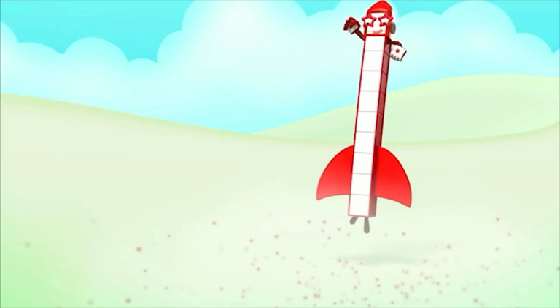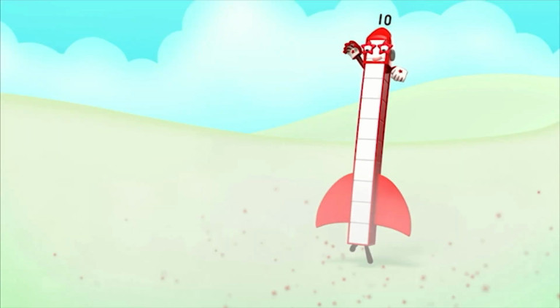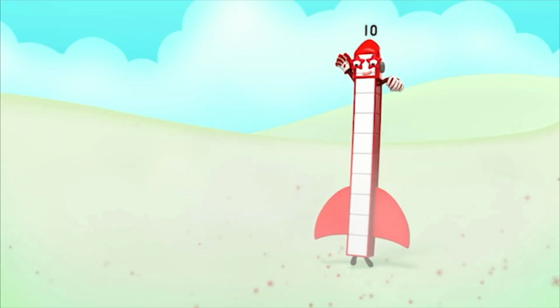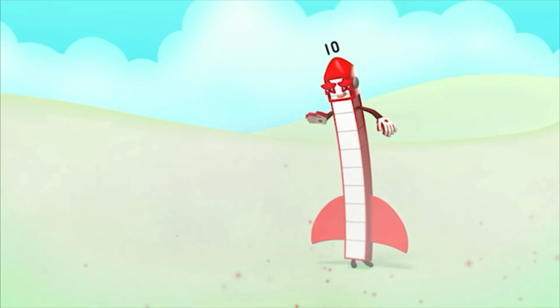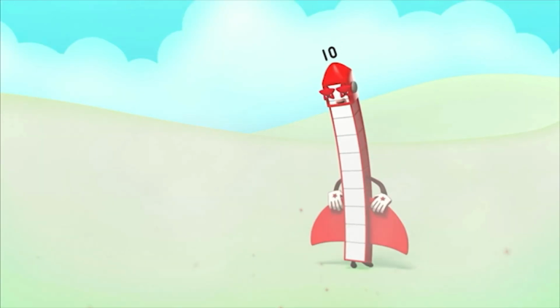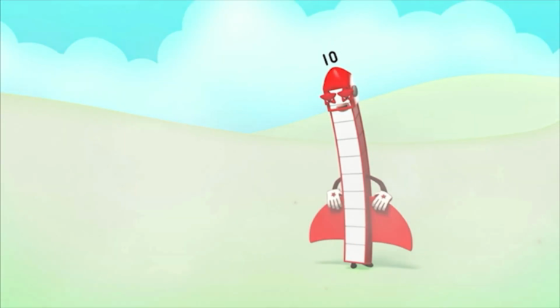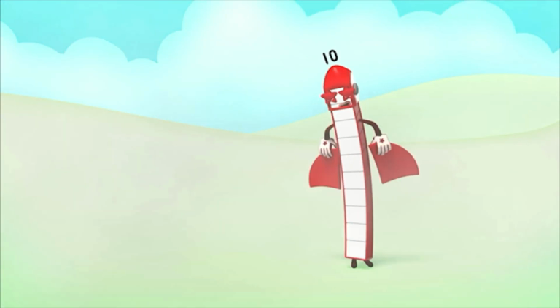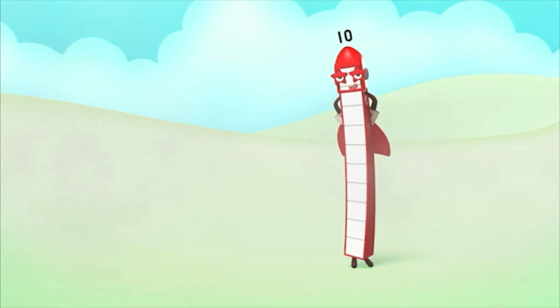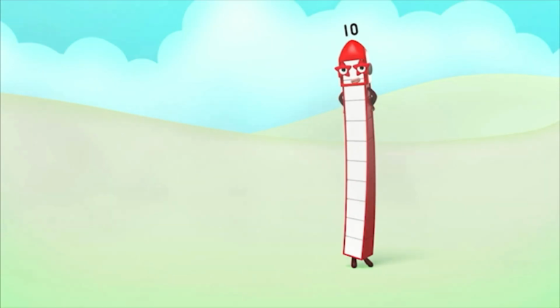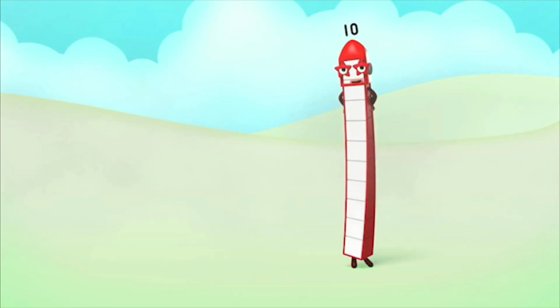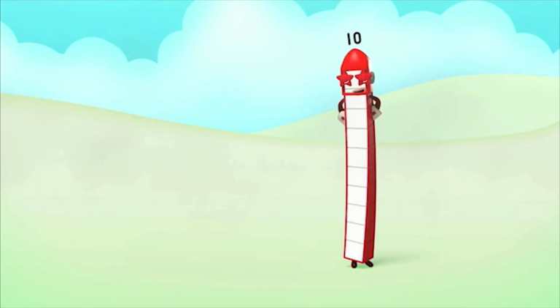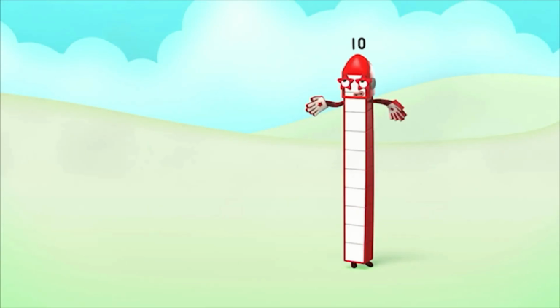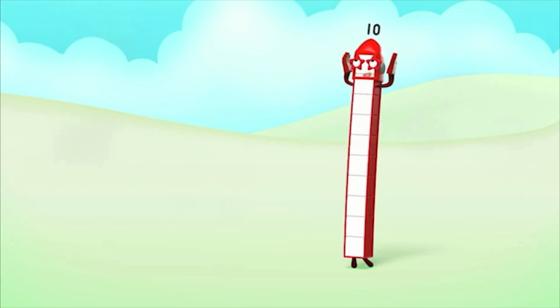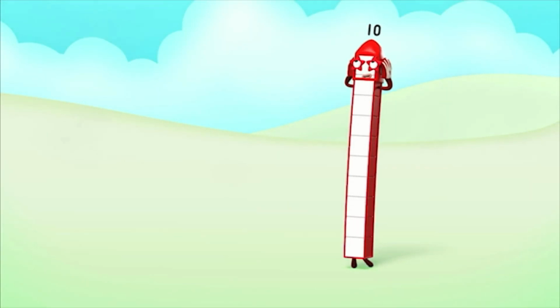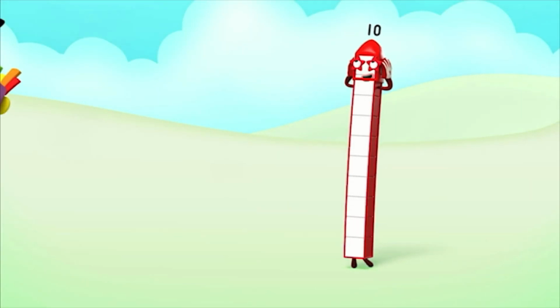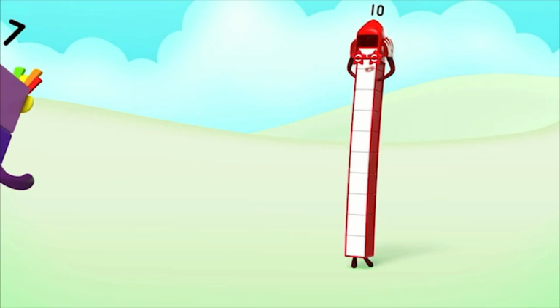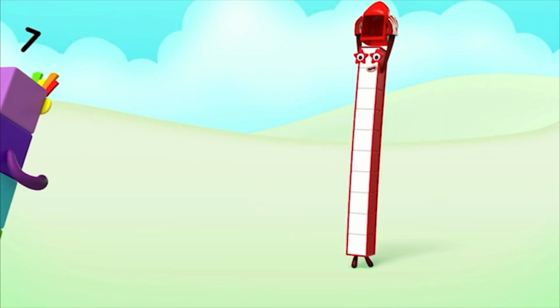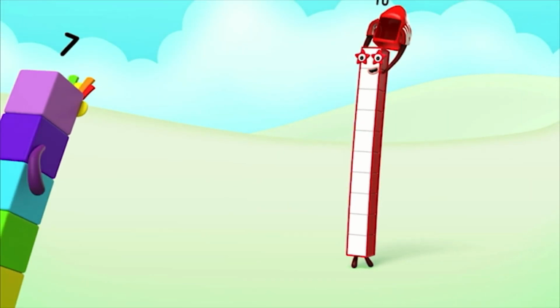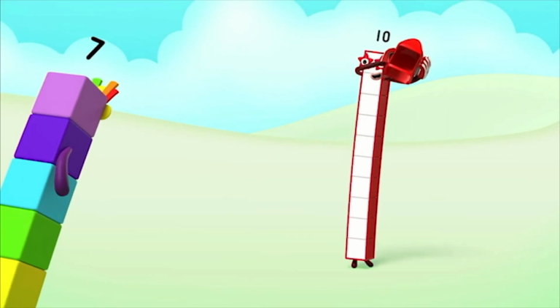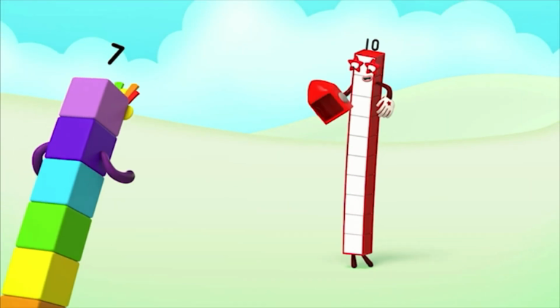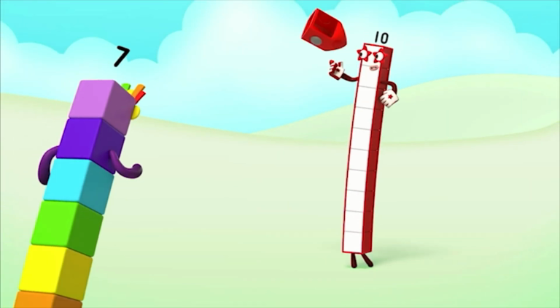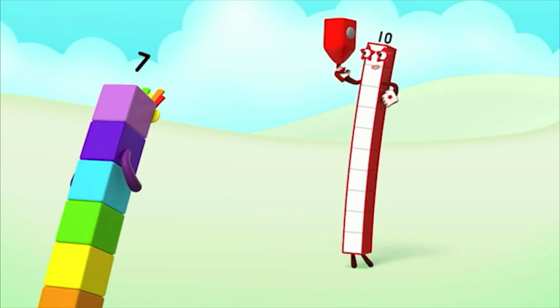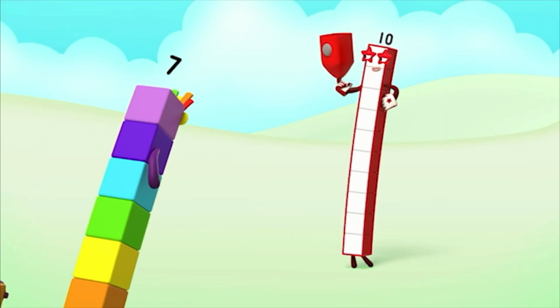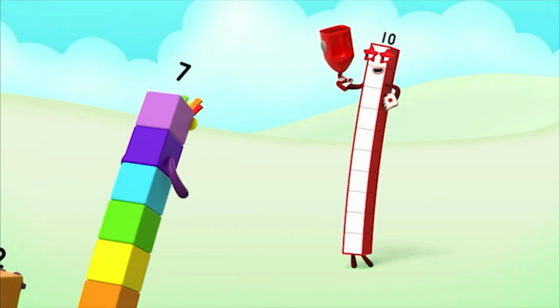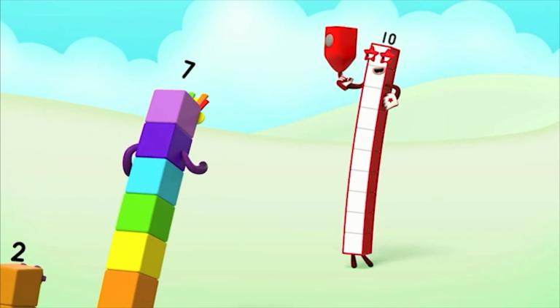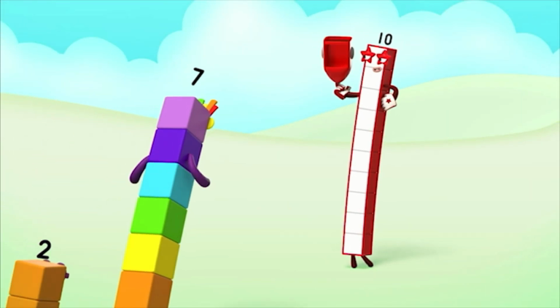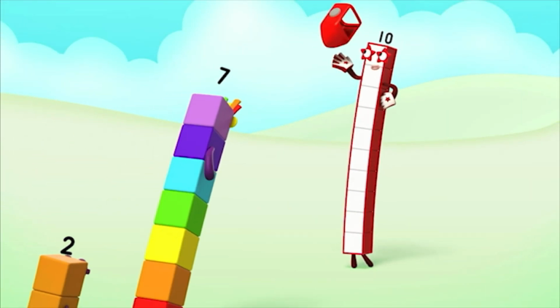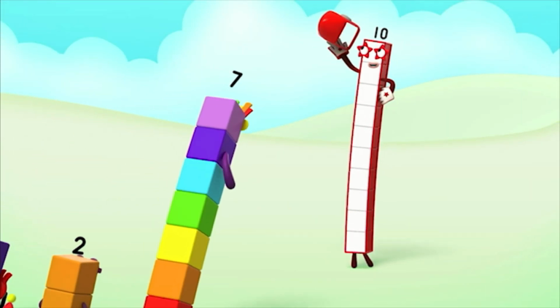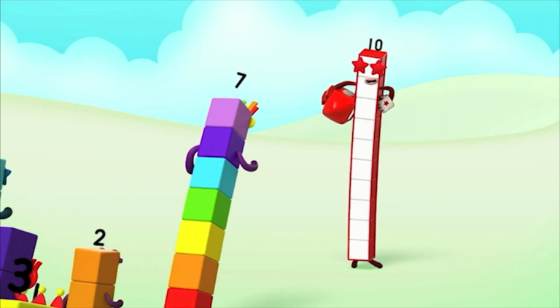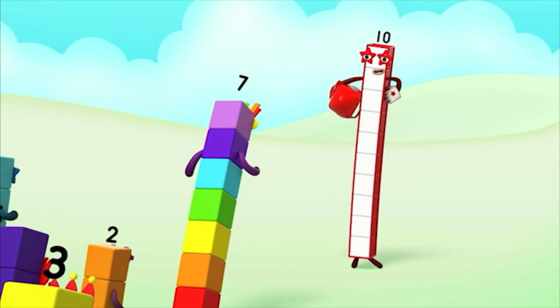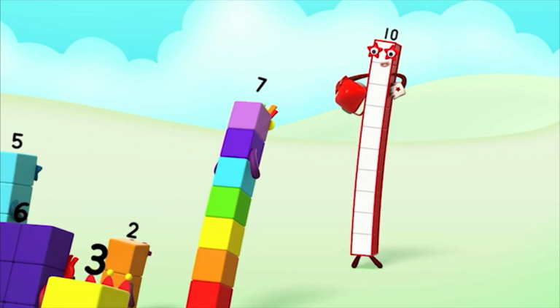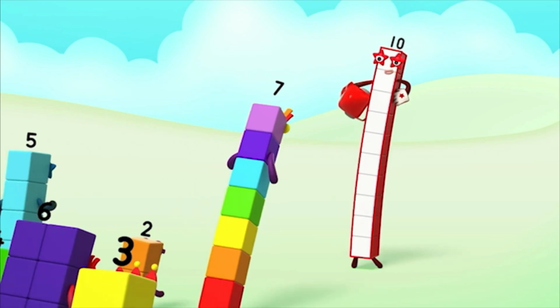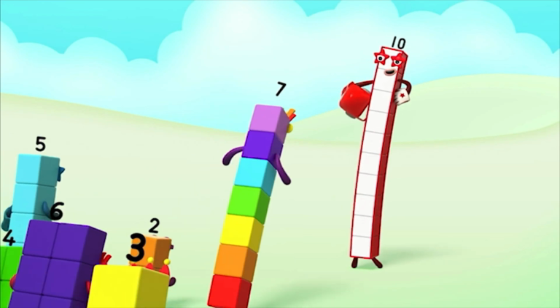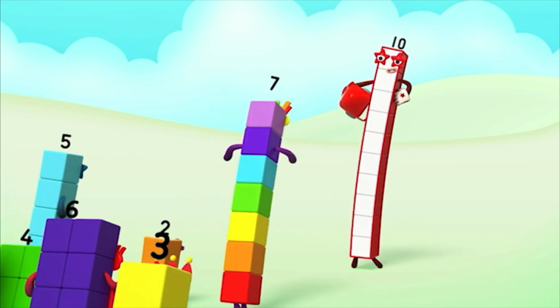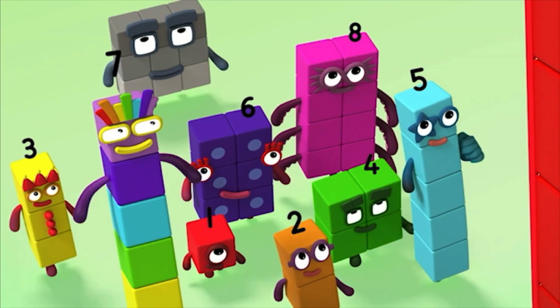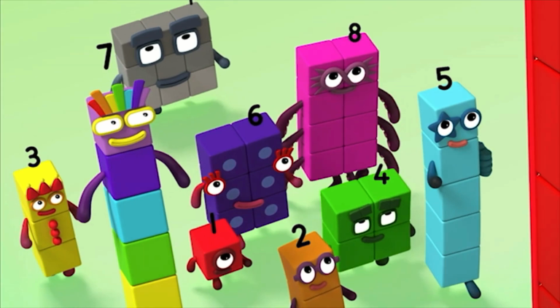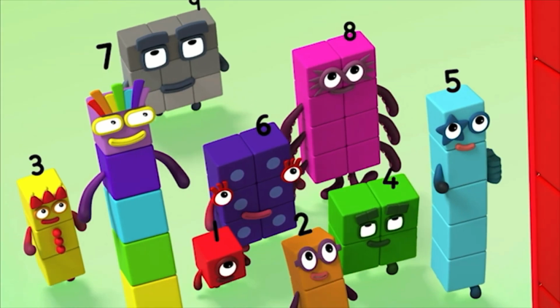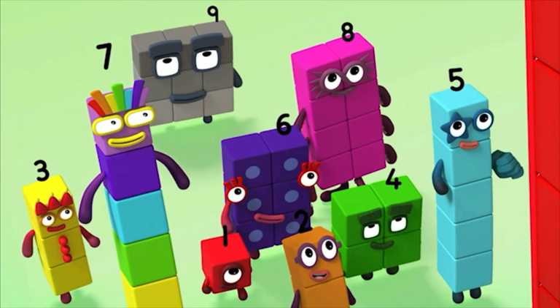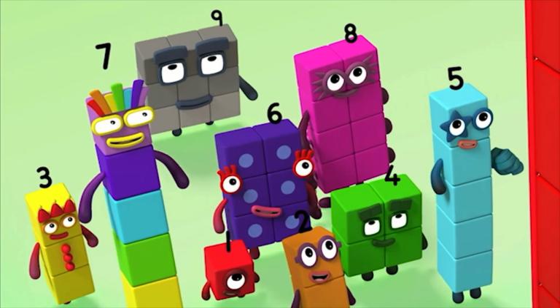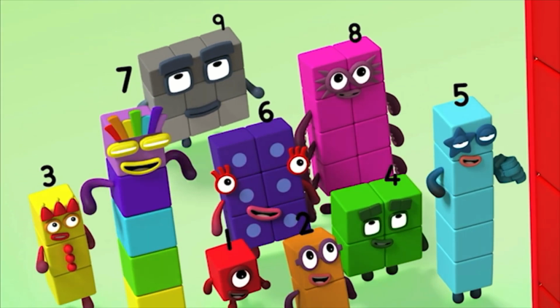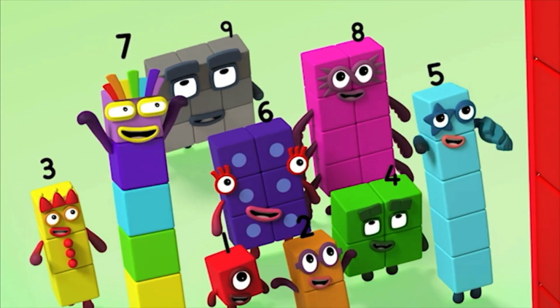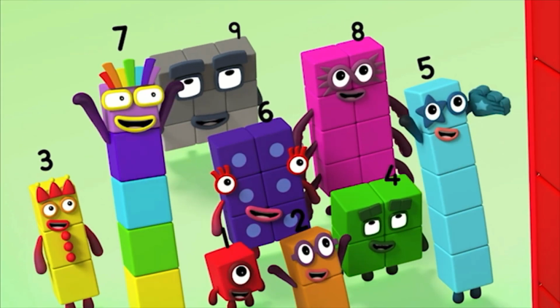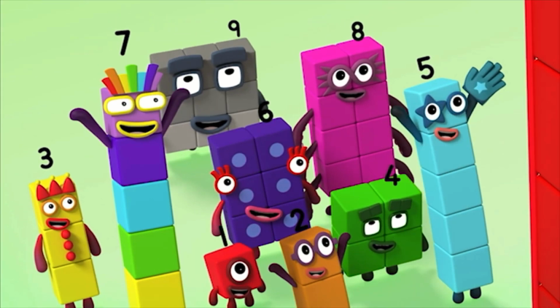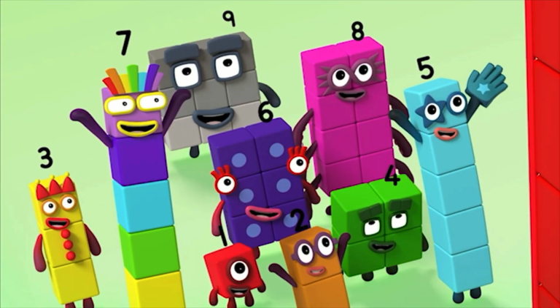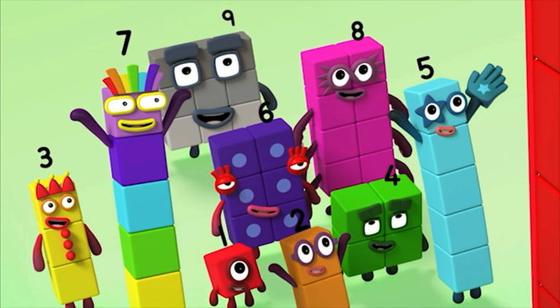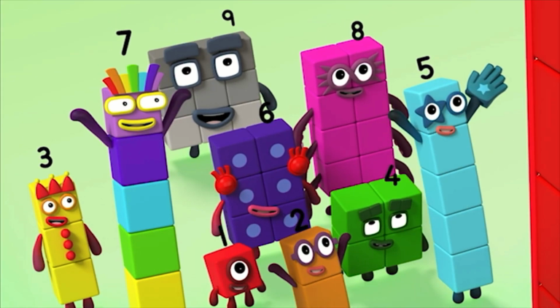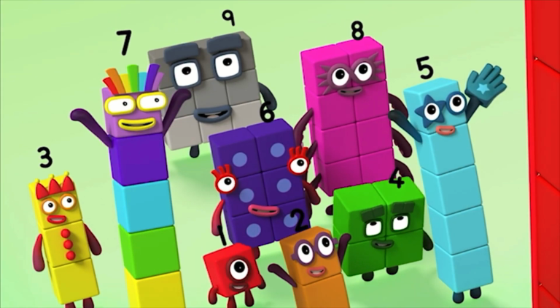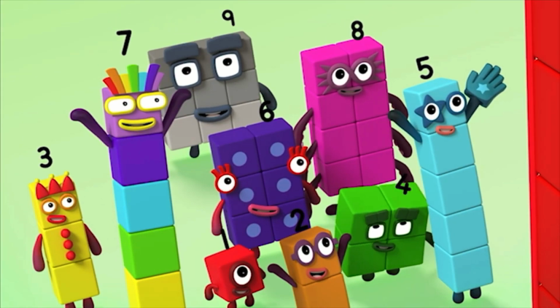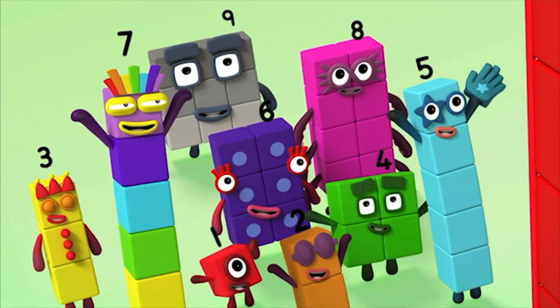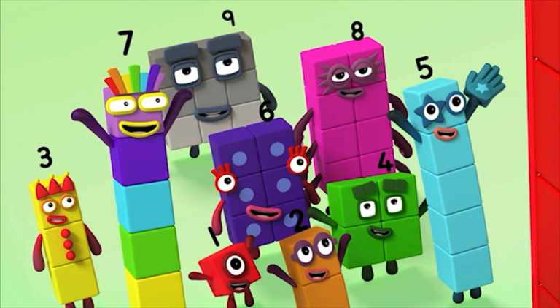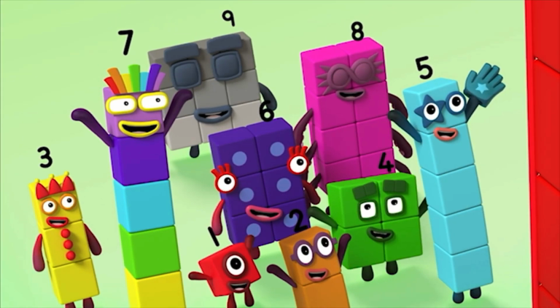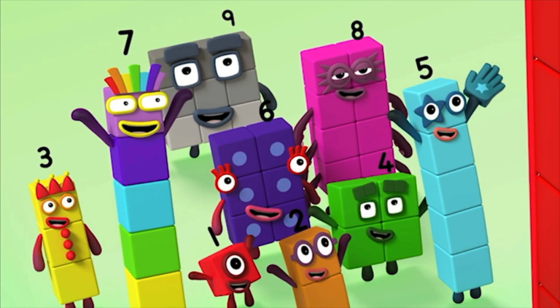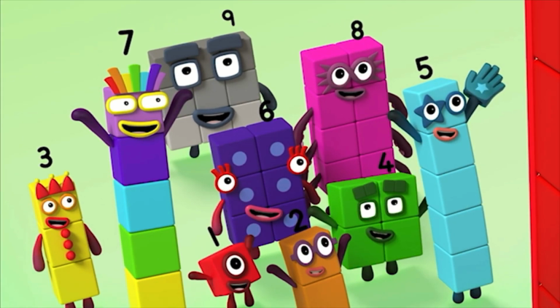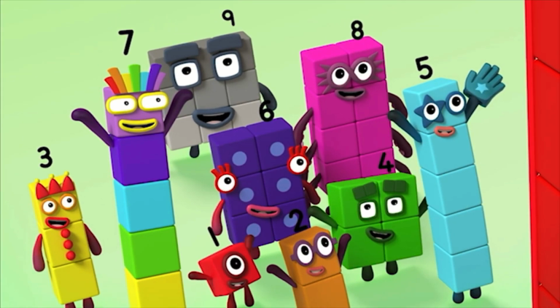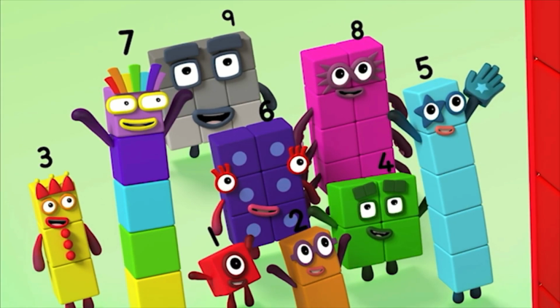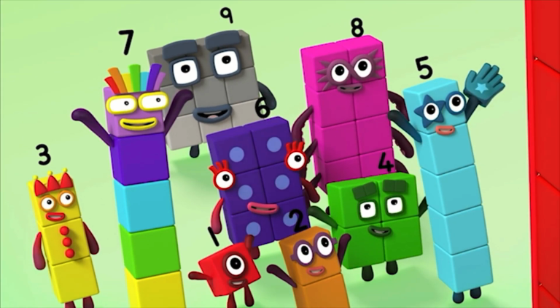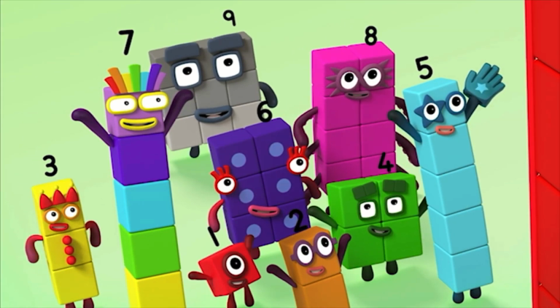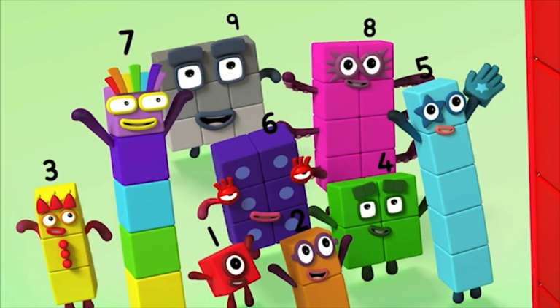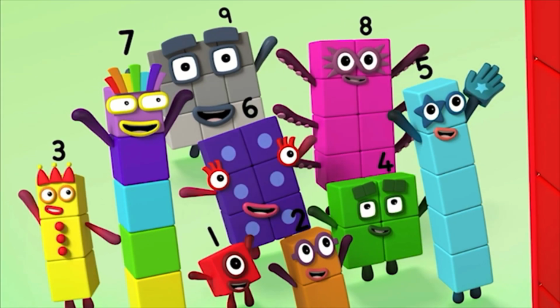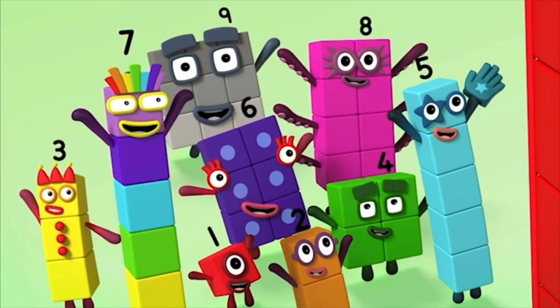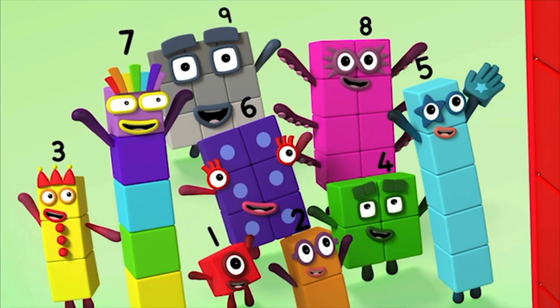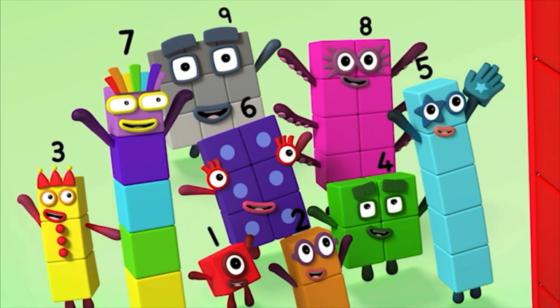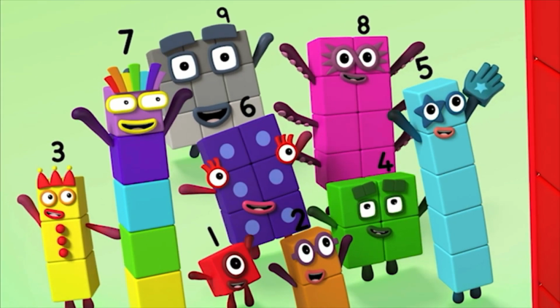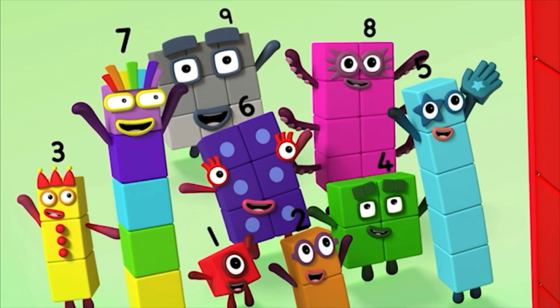10, 10, 10 again! 10, 10, 10 again! 10, 10, 10 again!